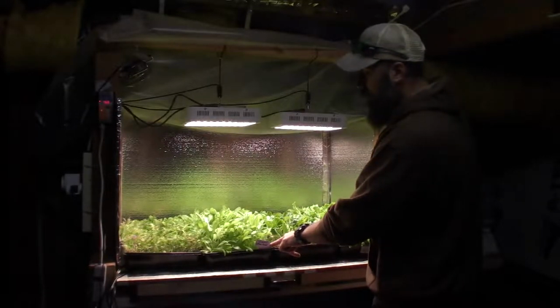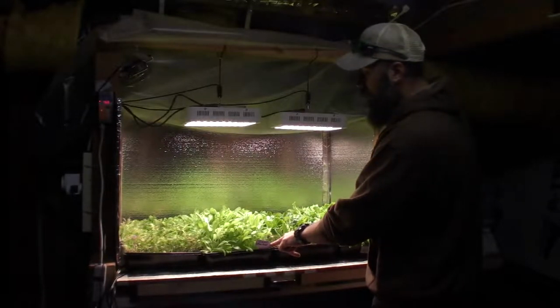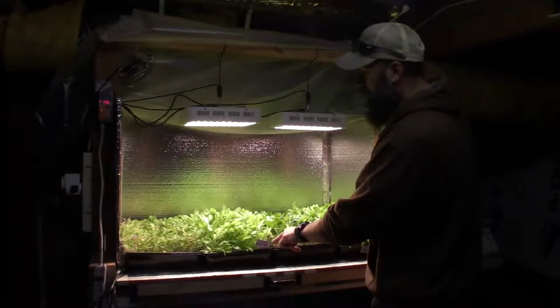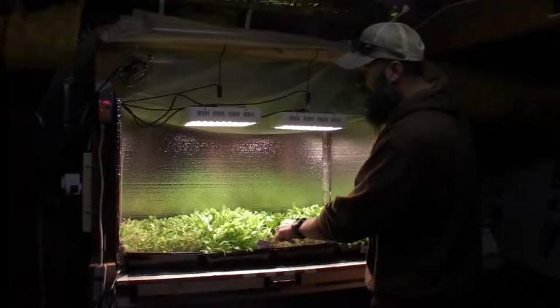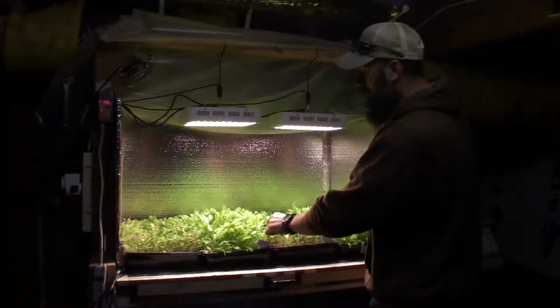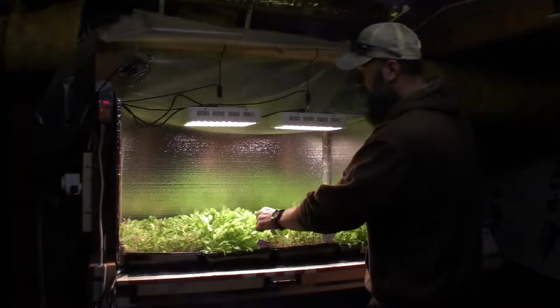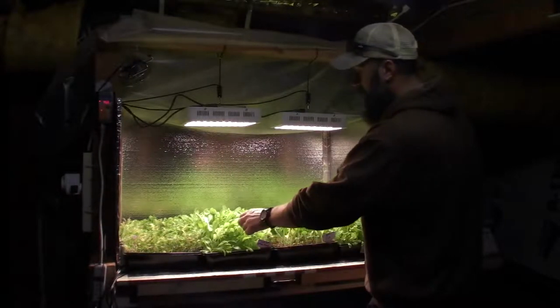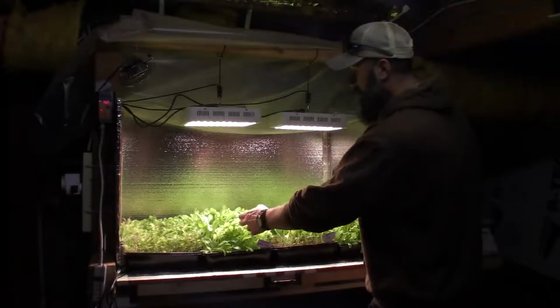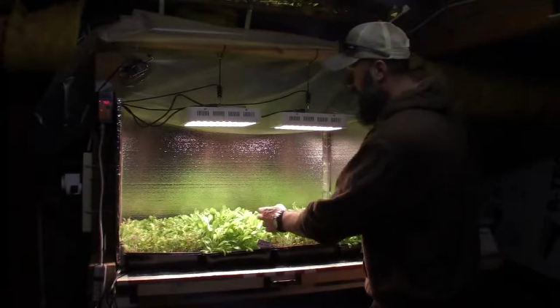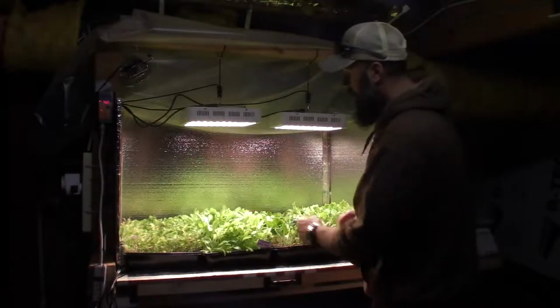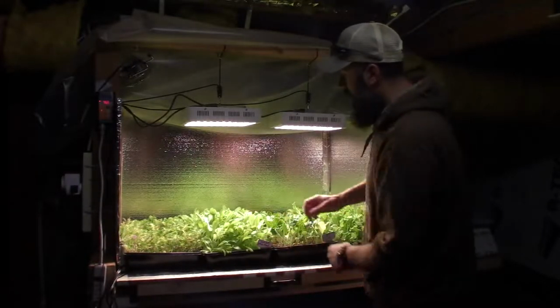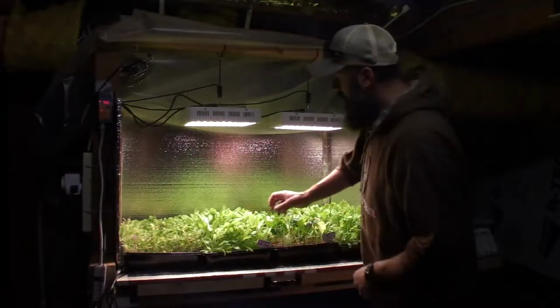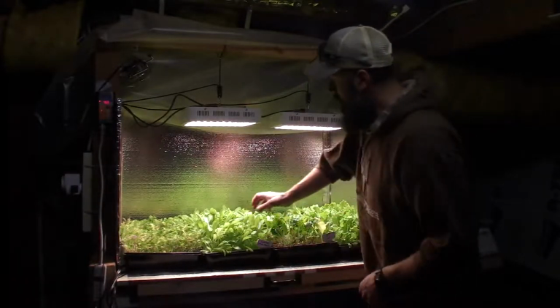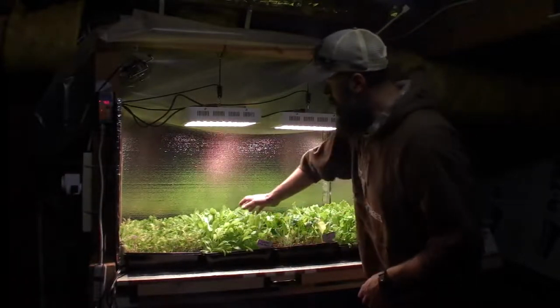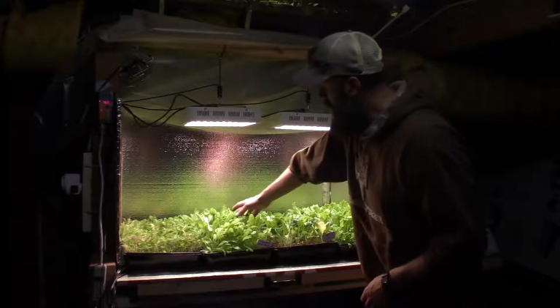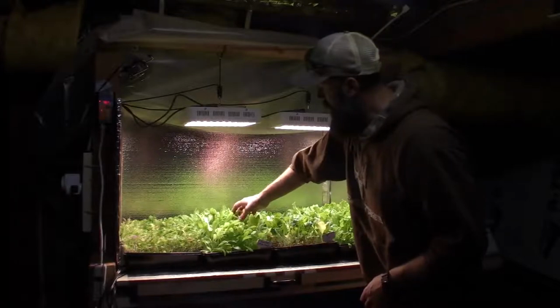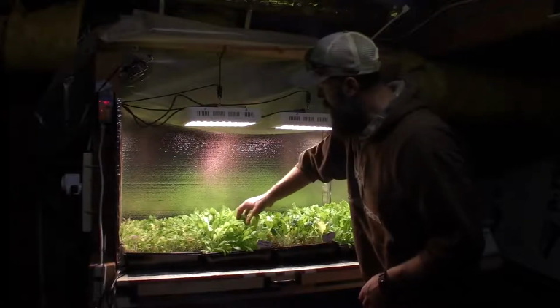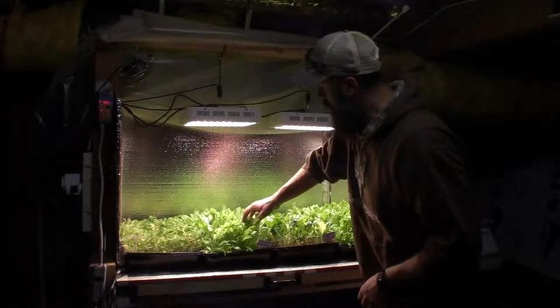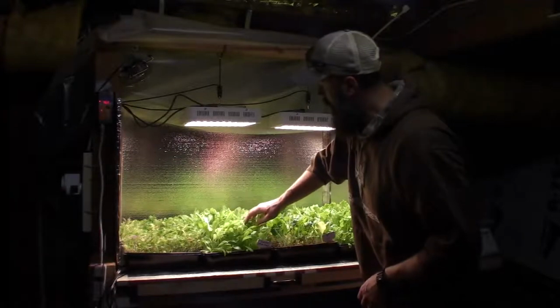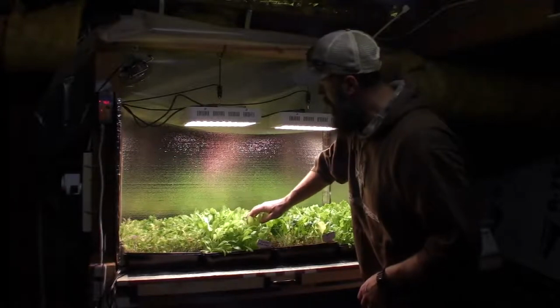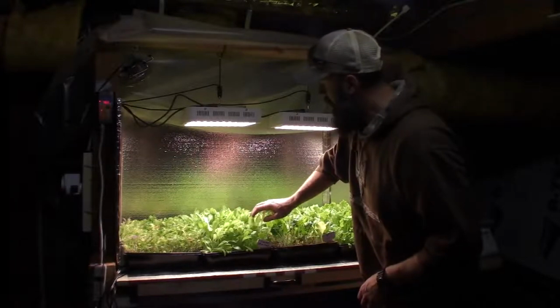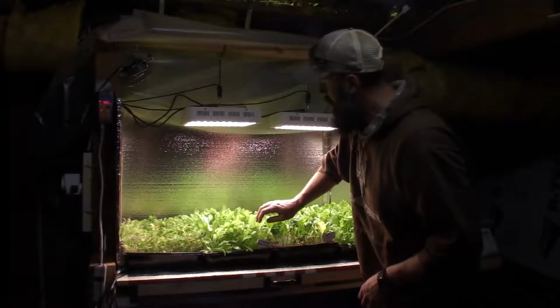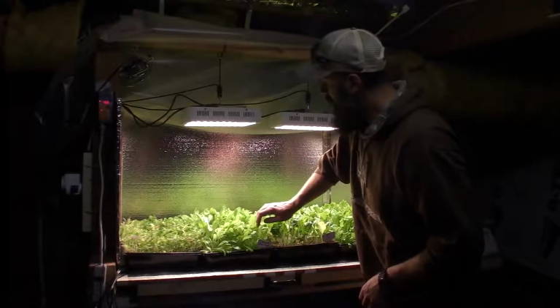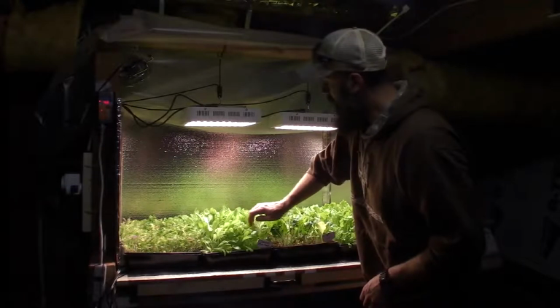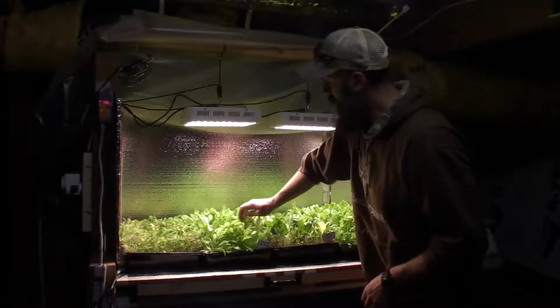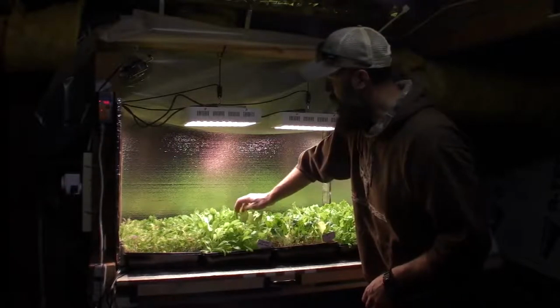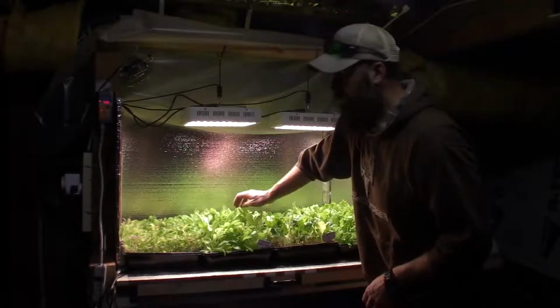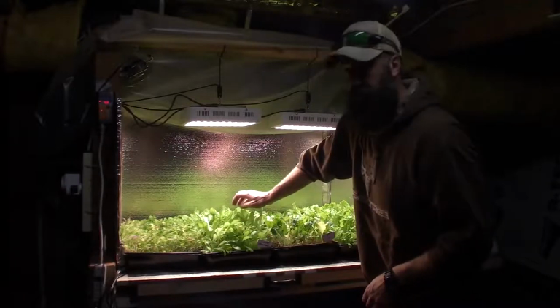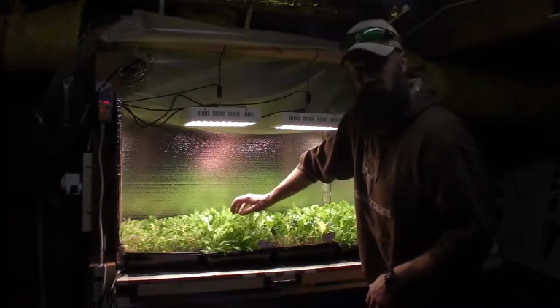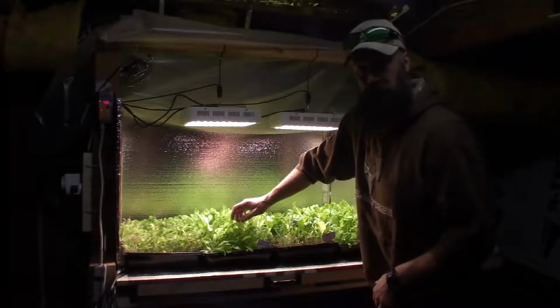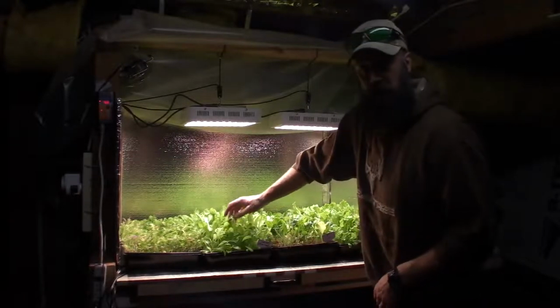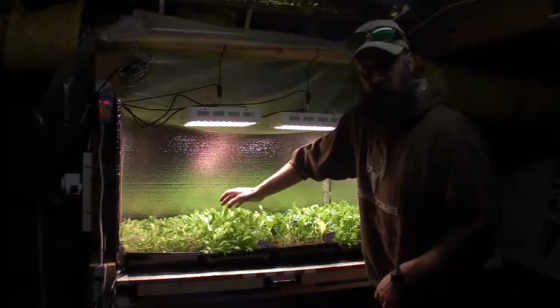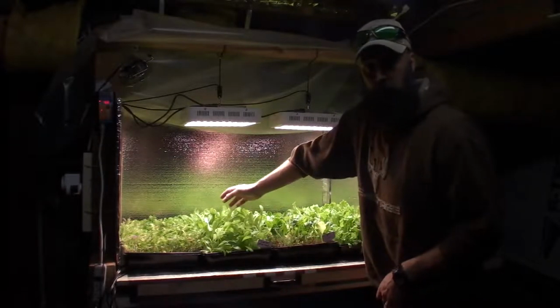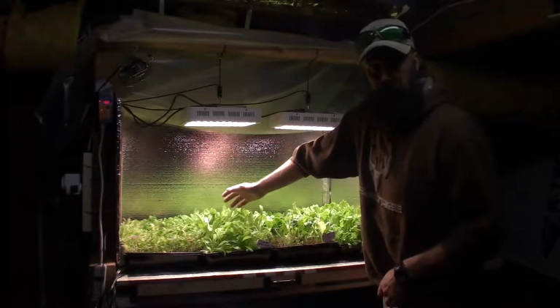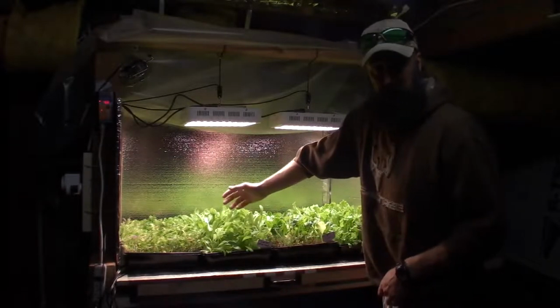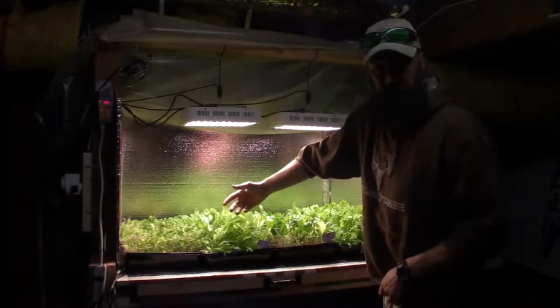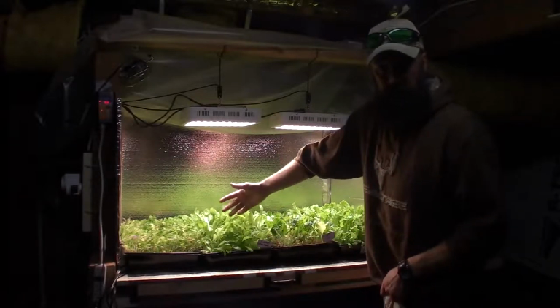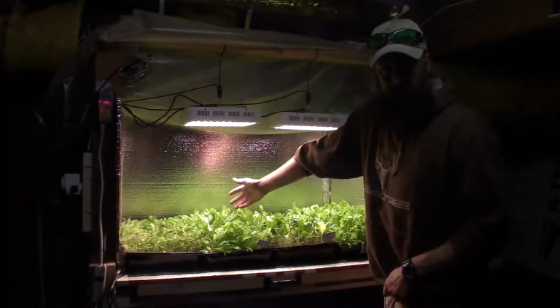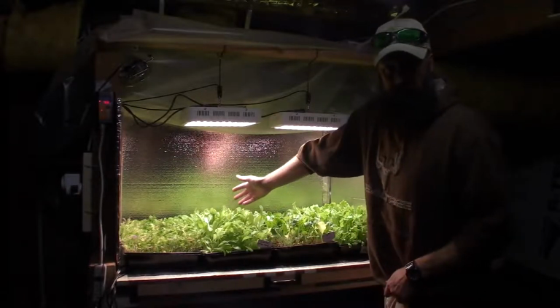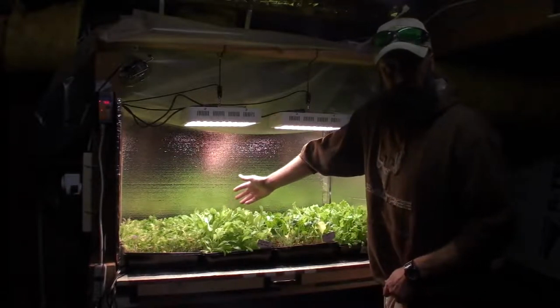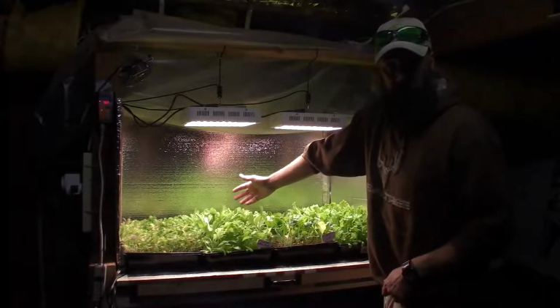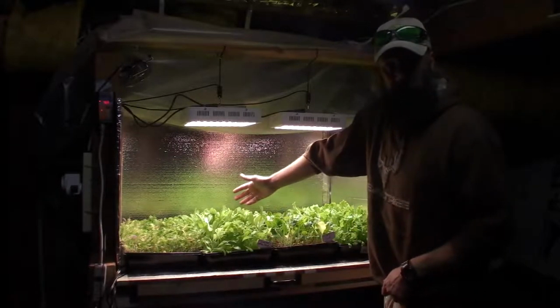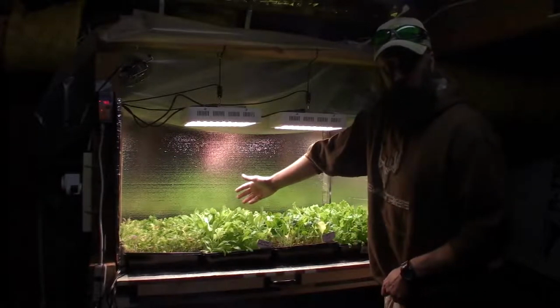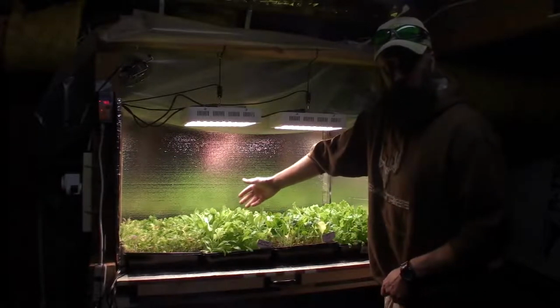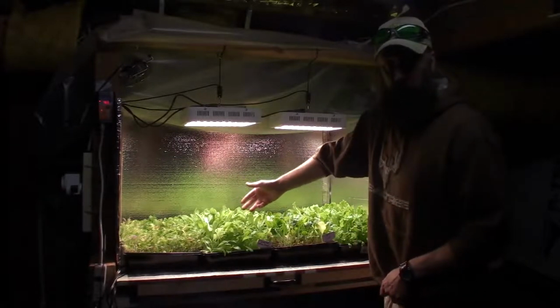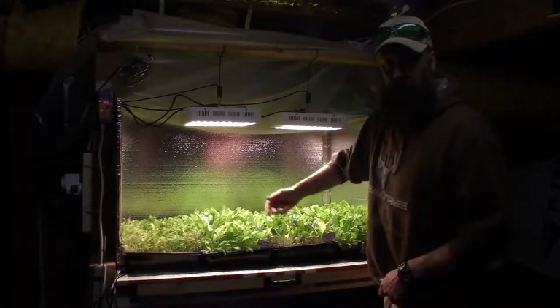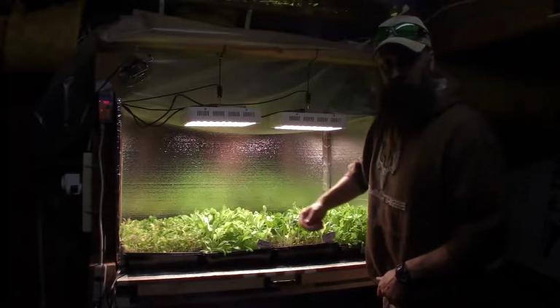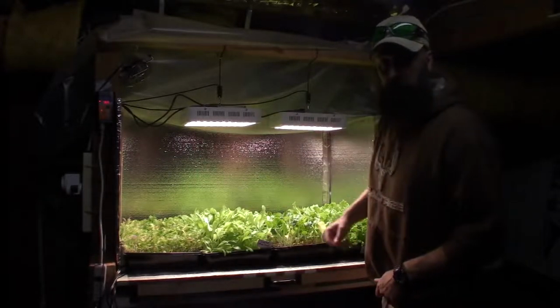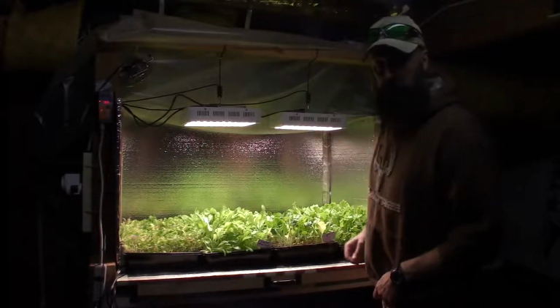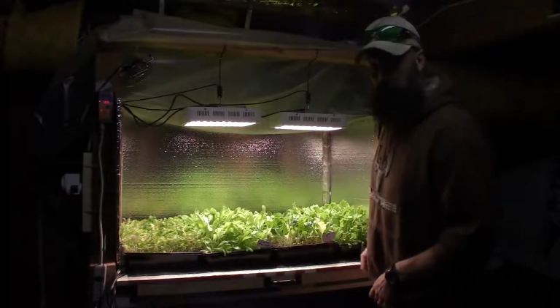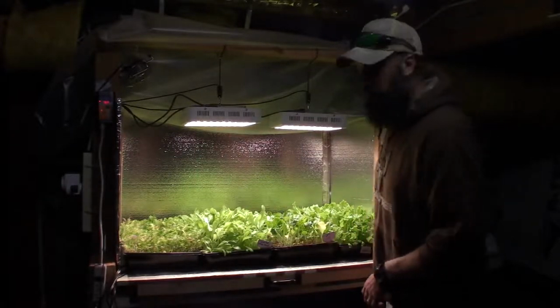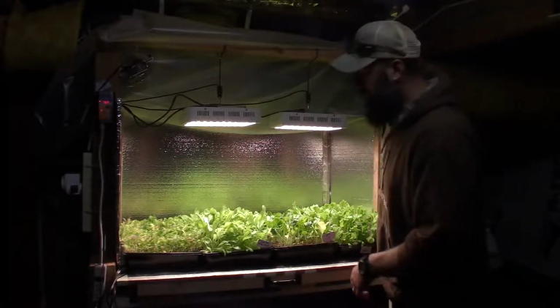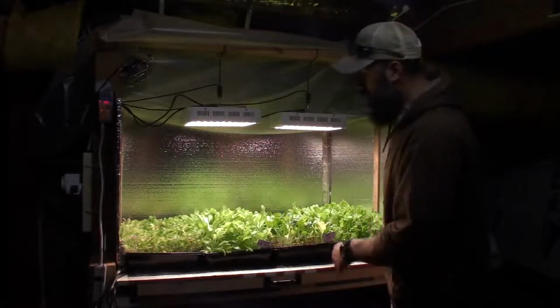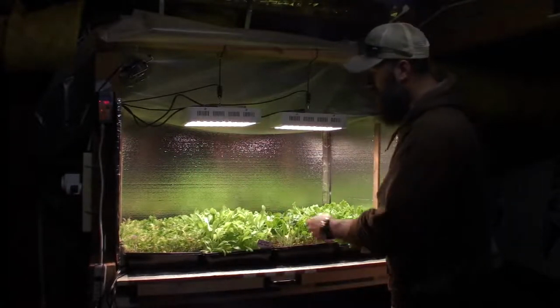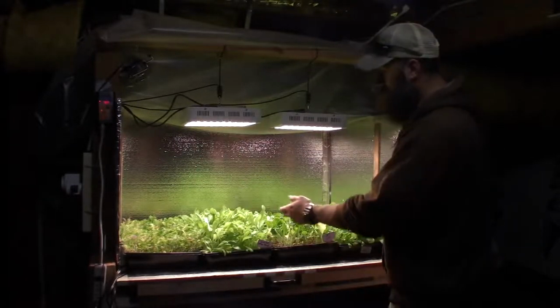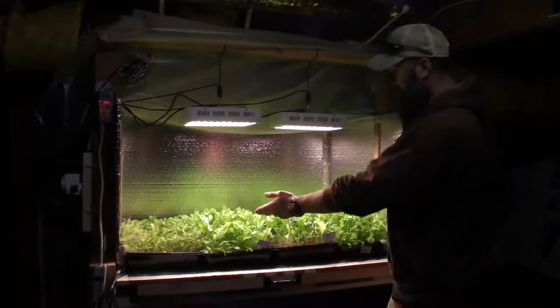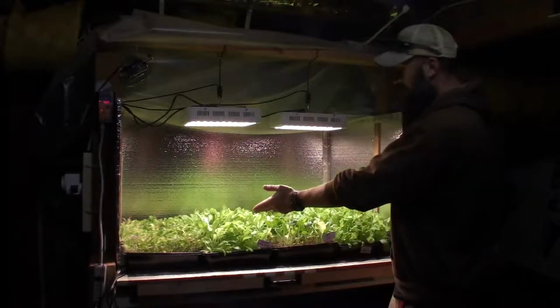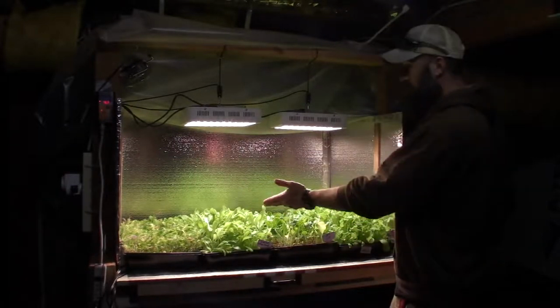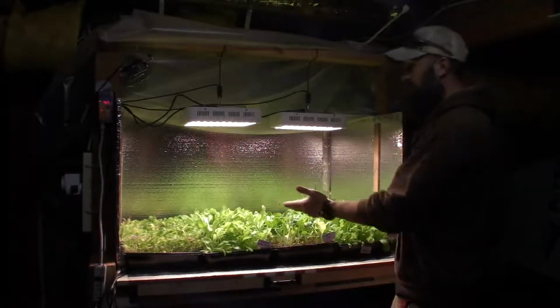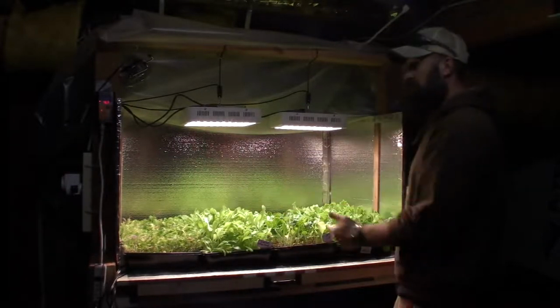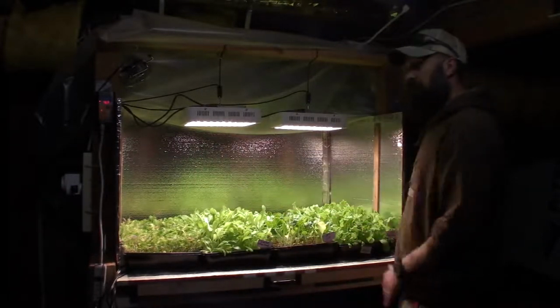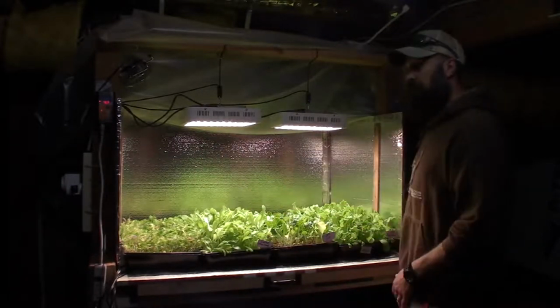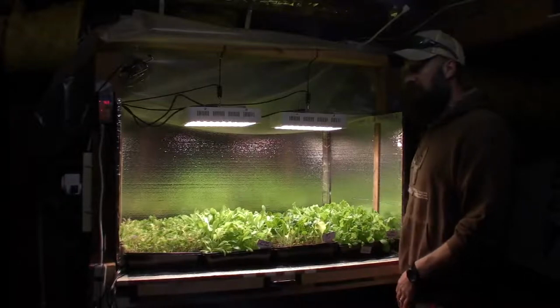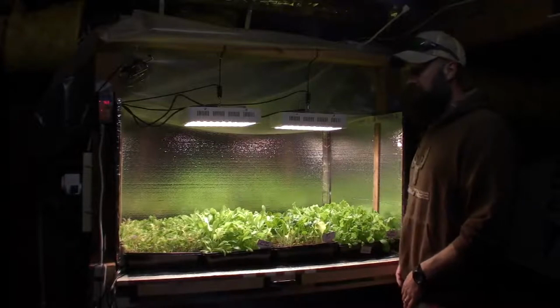Then we've got our gourmet lettuce blend. This one here is gonna be harvested off this week, after we finish with the harvested vegetables we got from this week's previous cuttings.